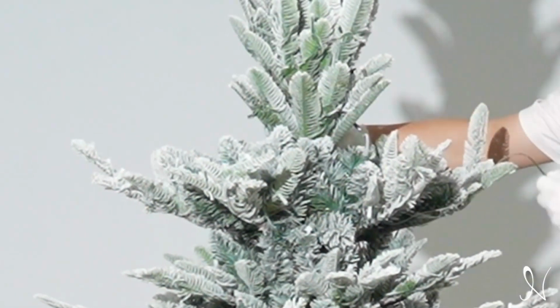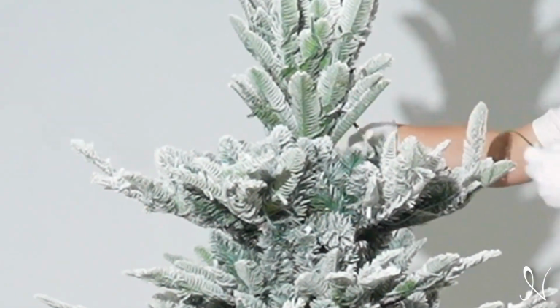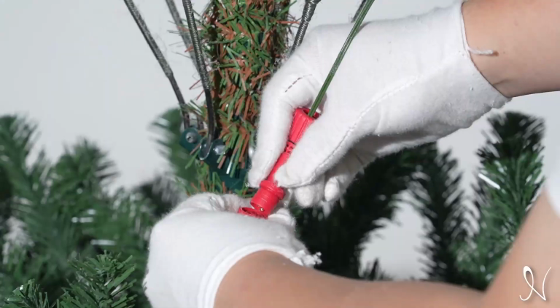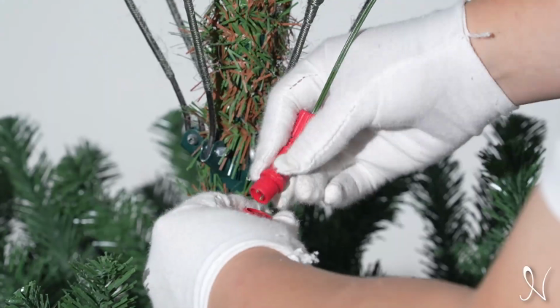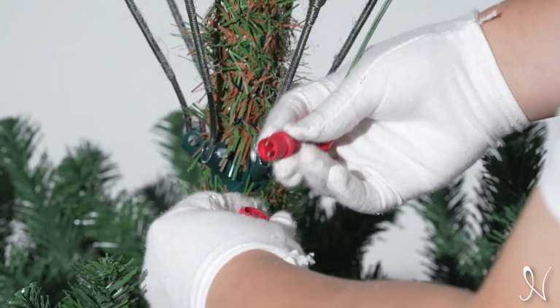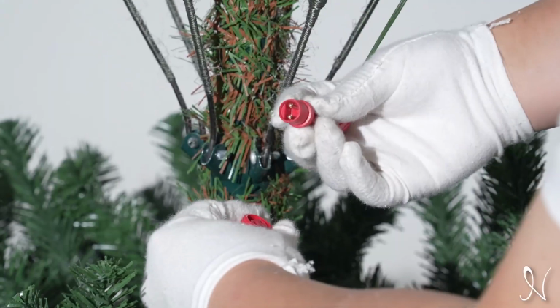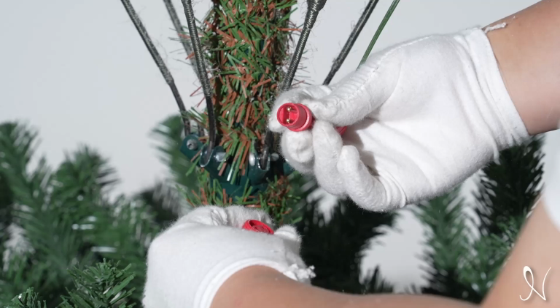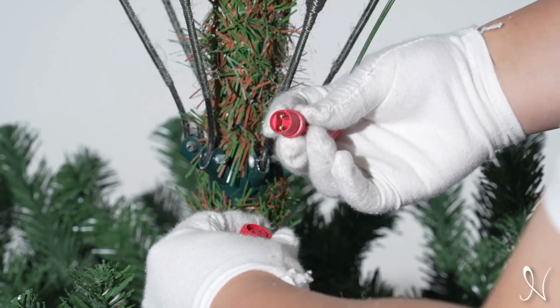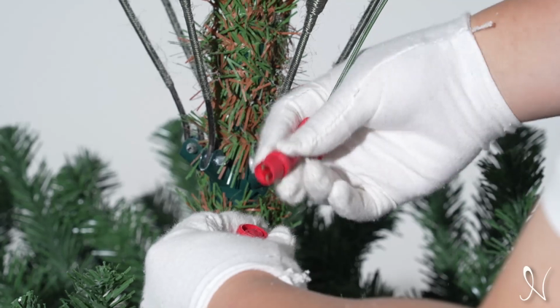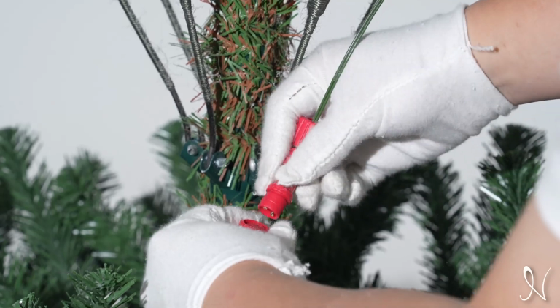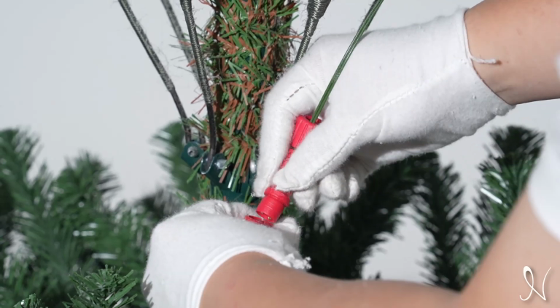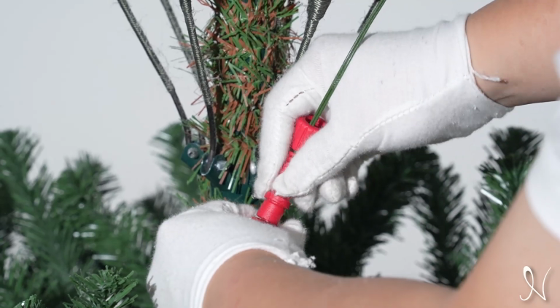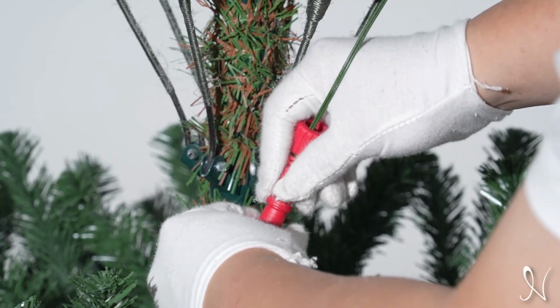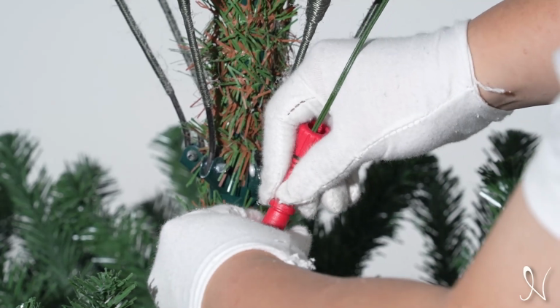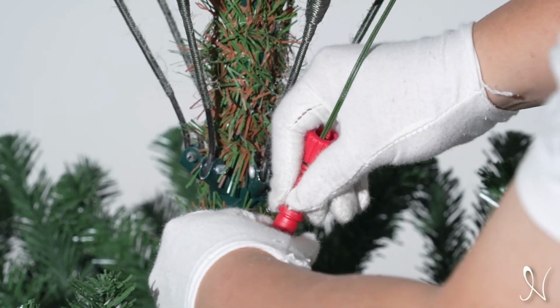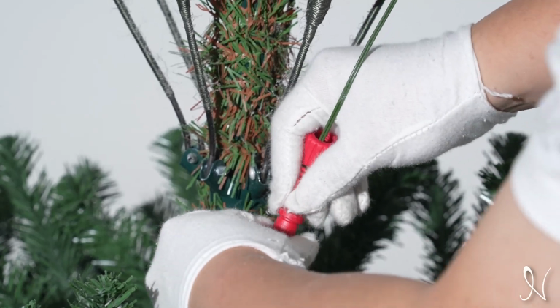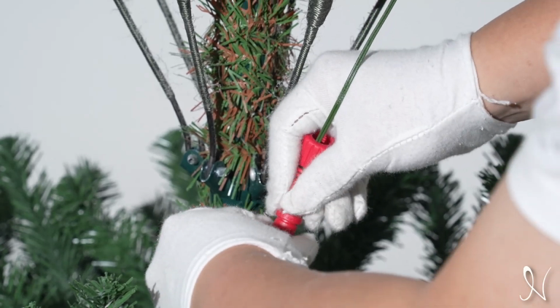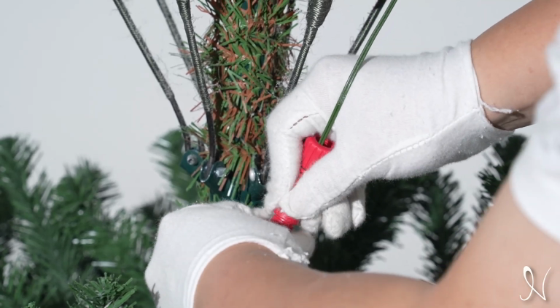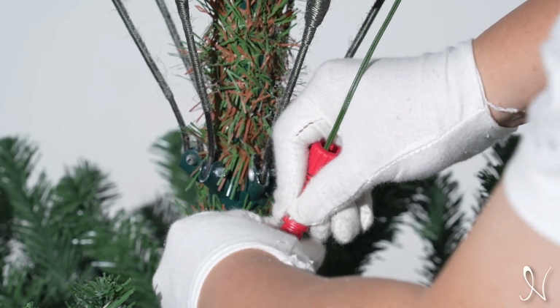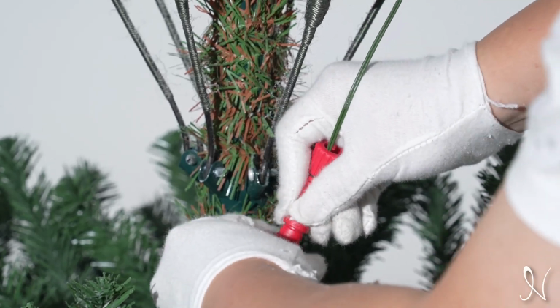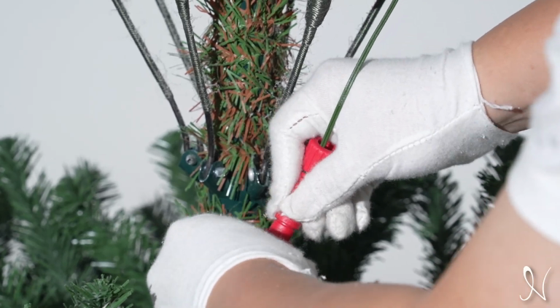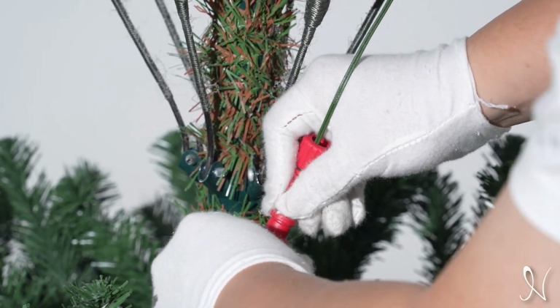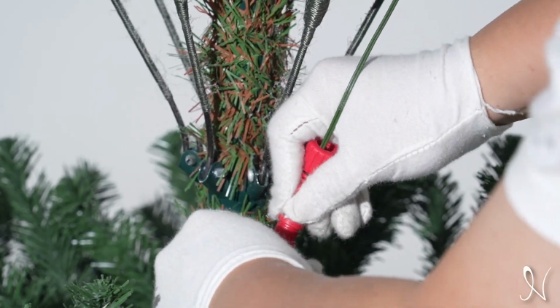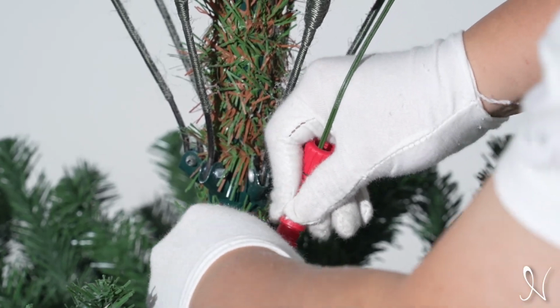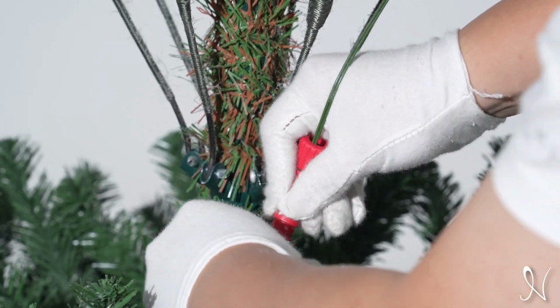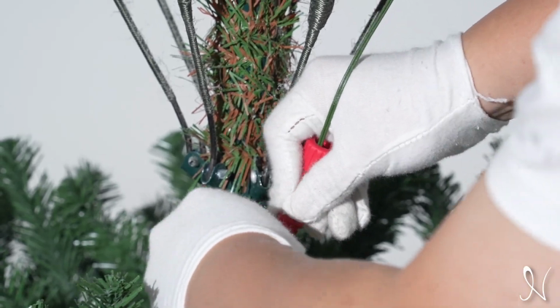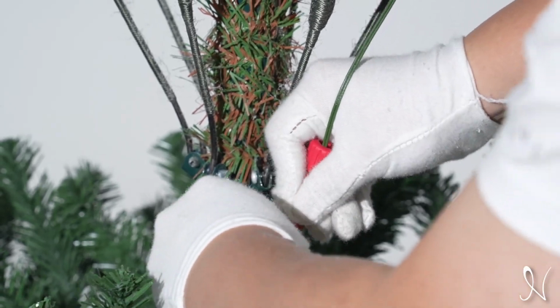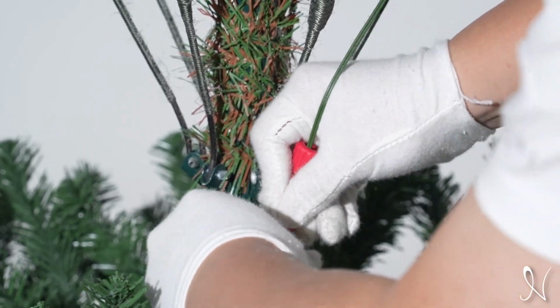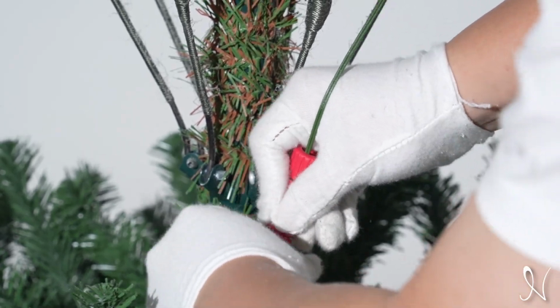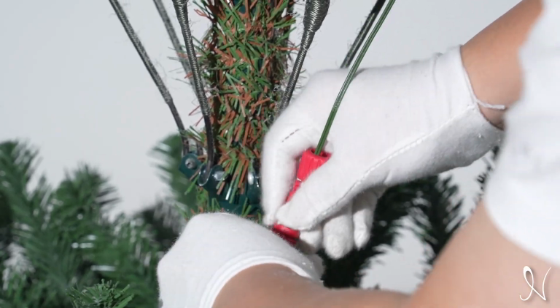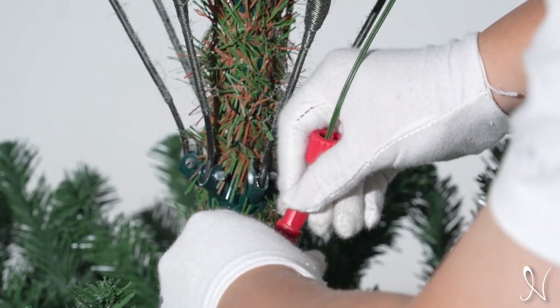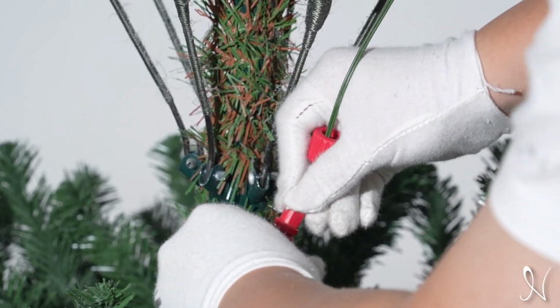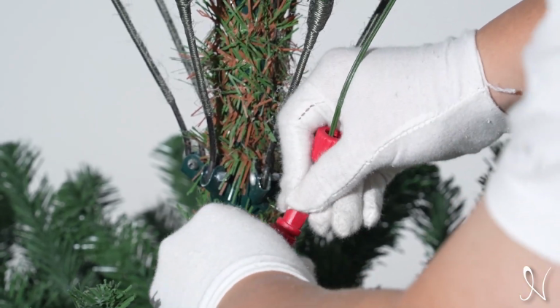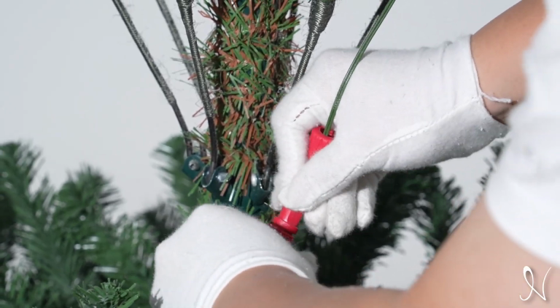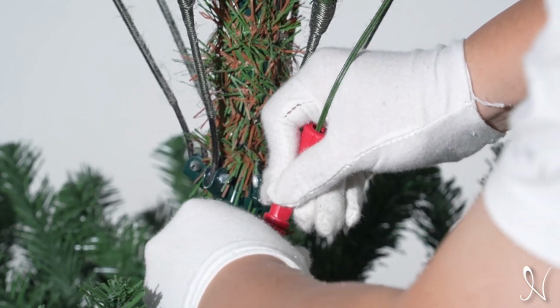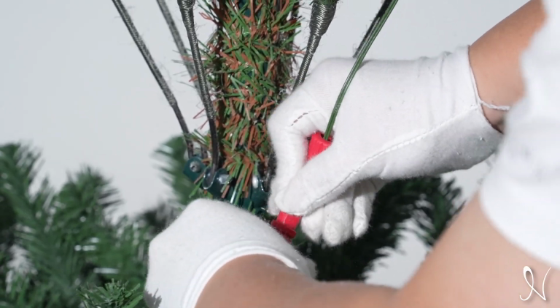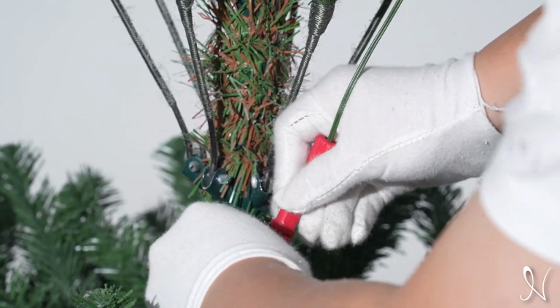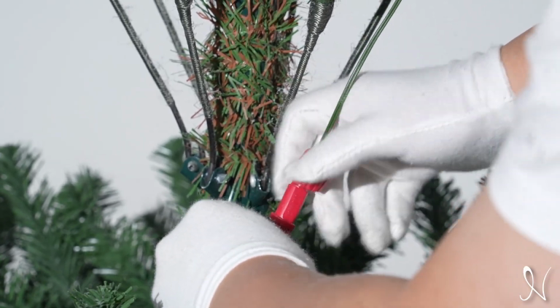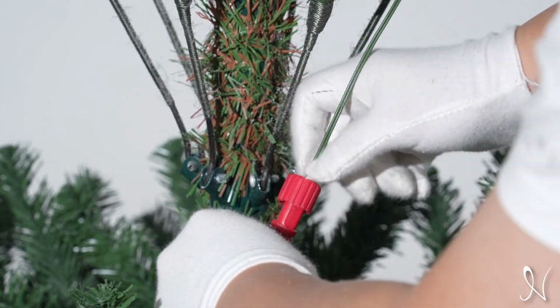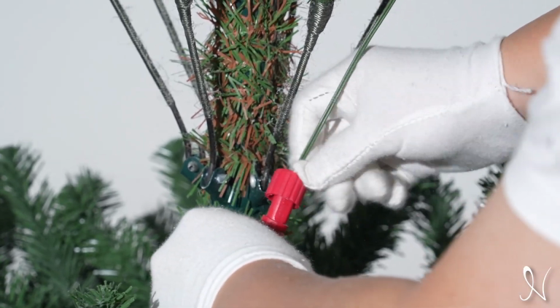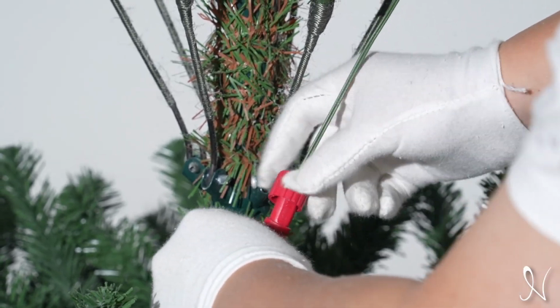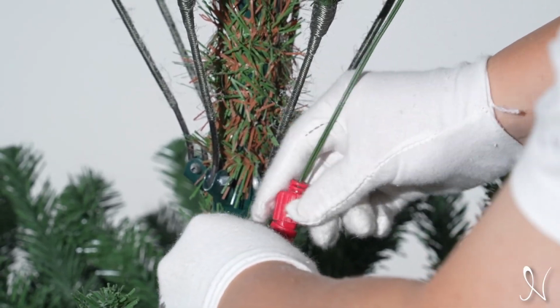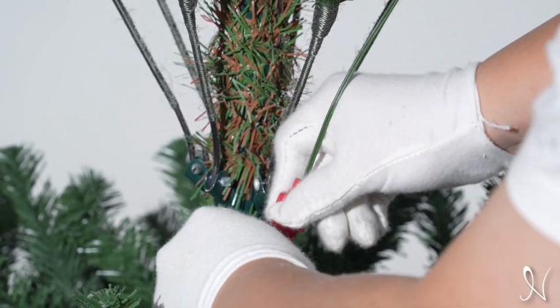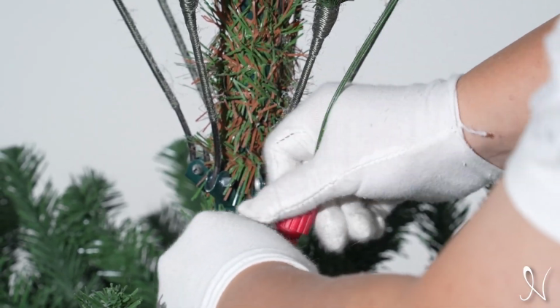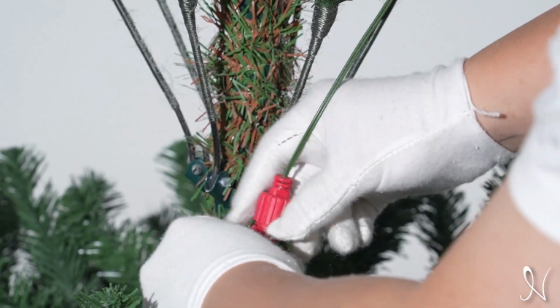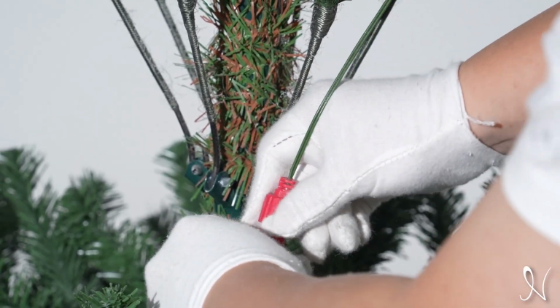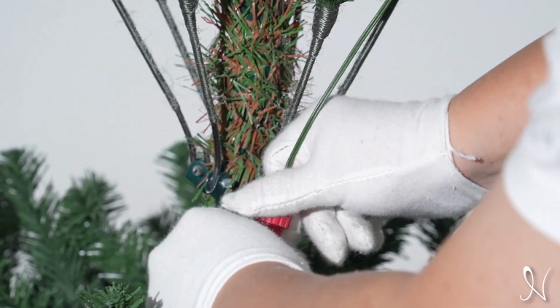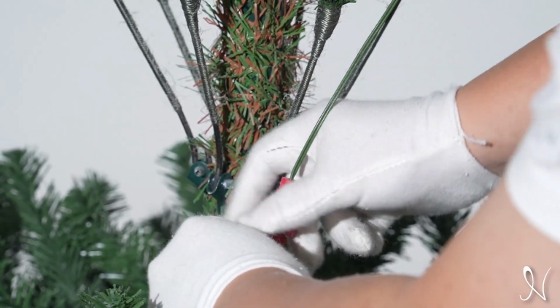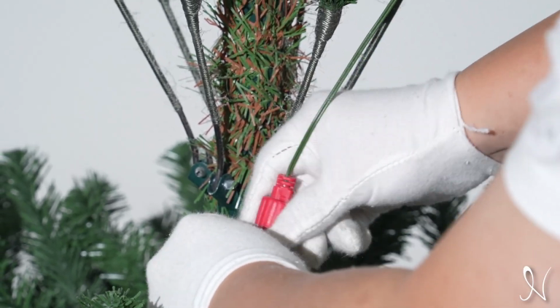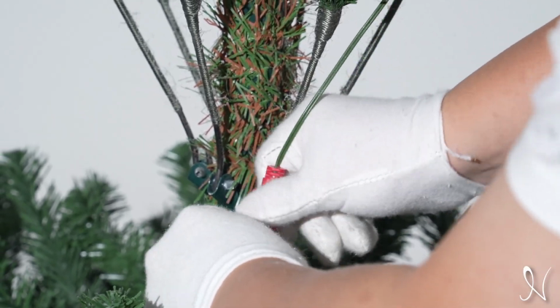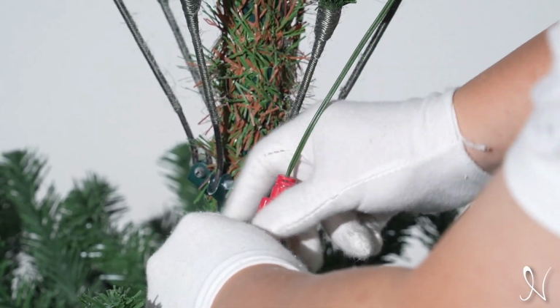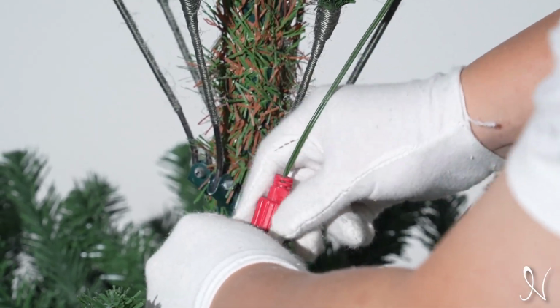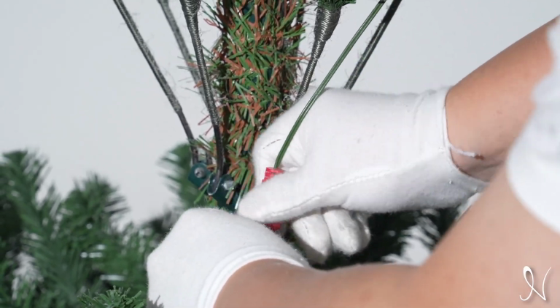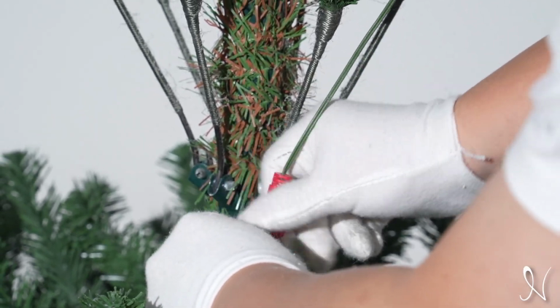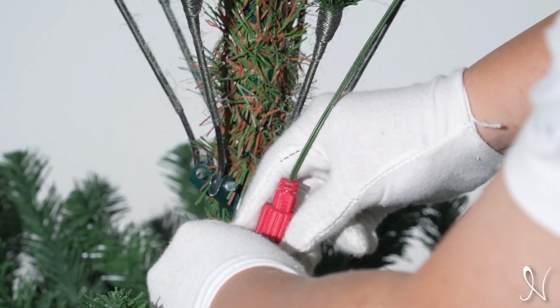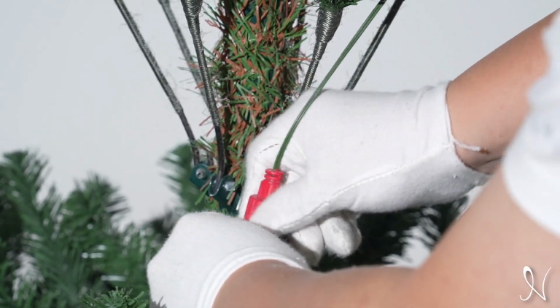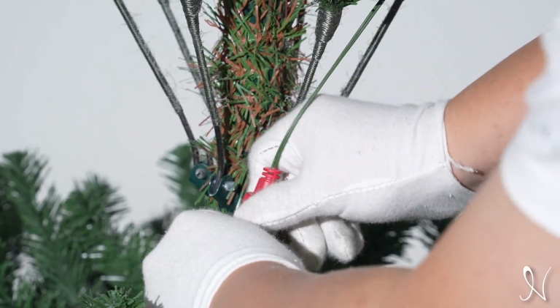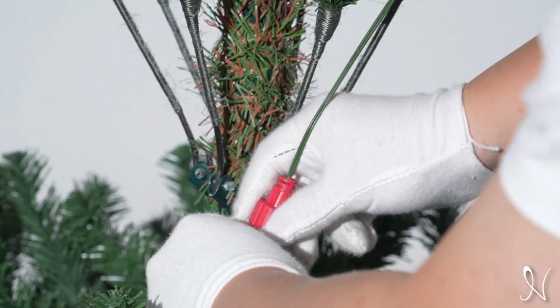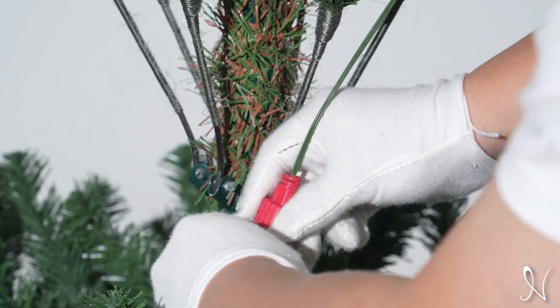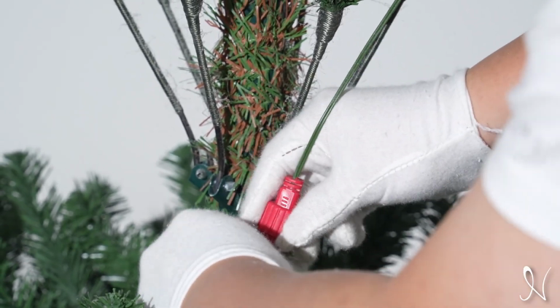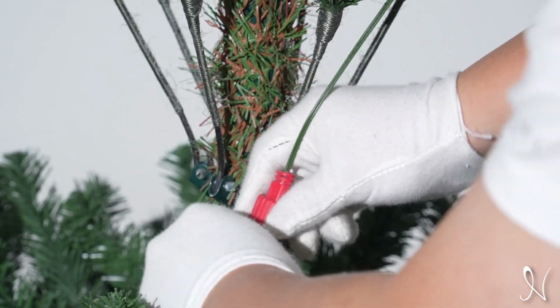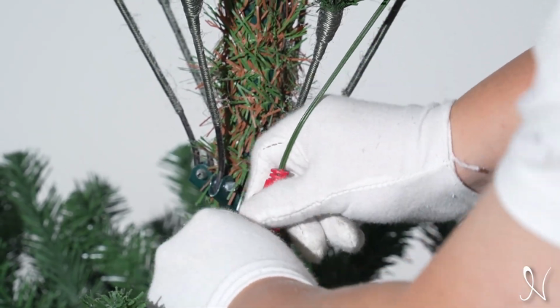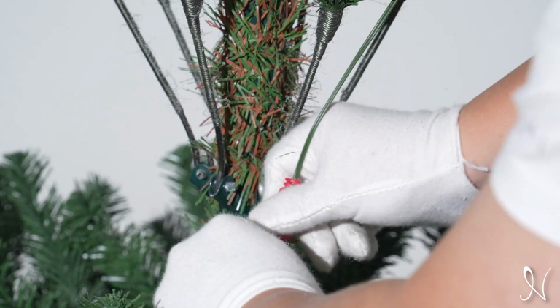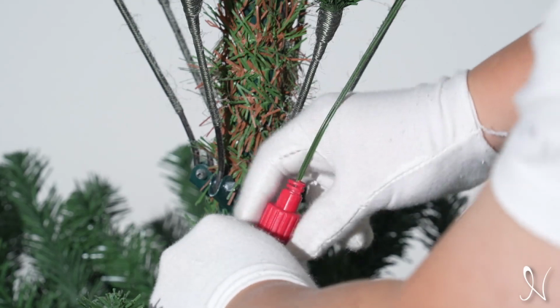Connect the Christmas tree lights from the bottom section onto the middle section. Do the same for the middle and top section.